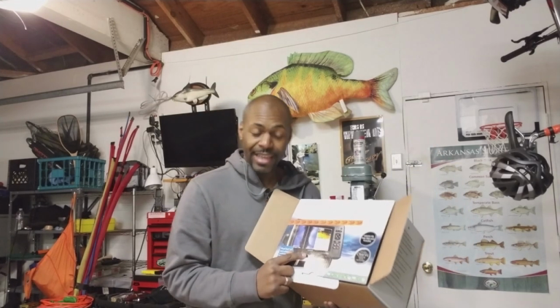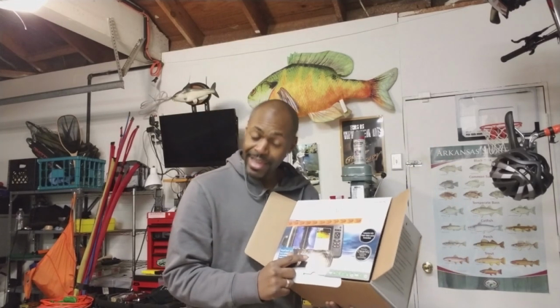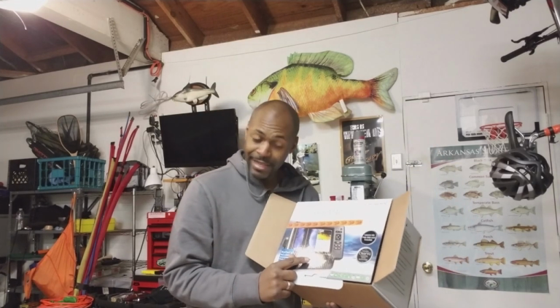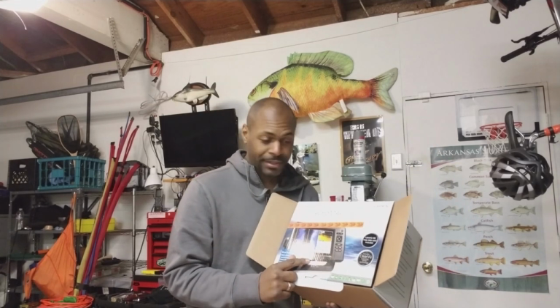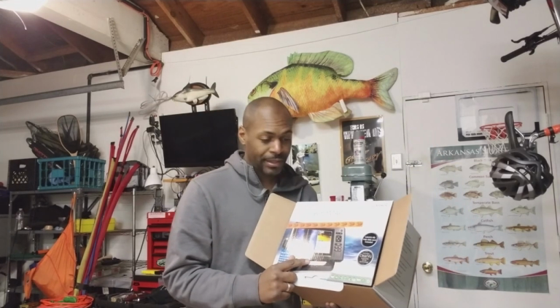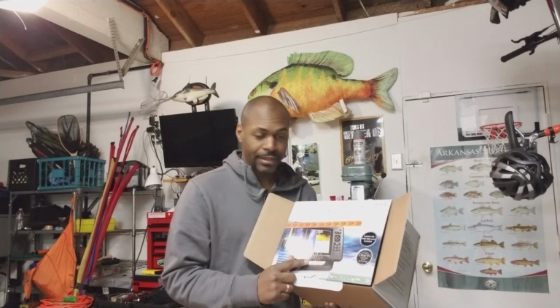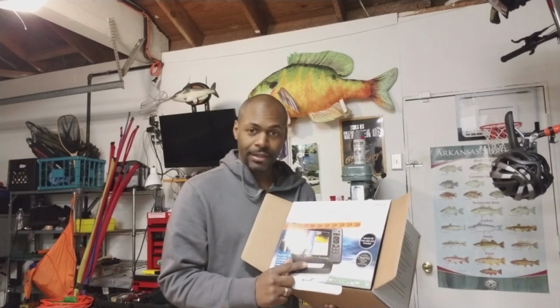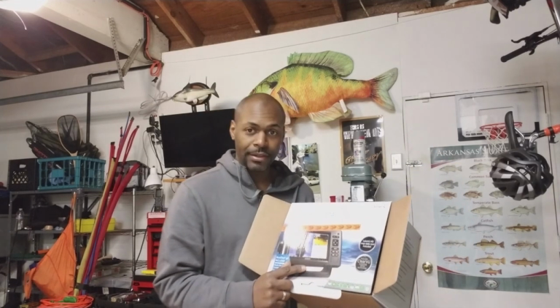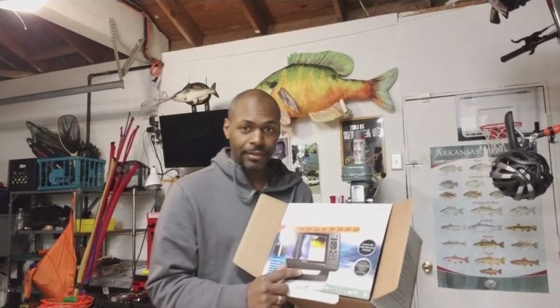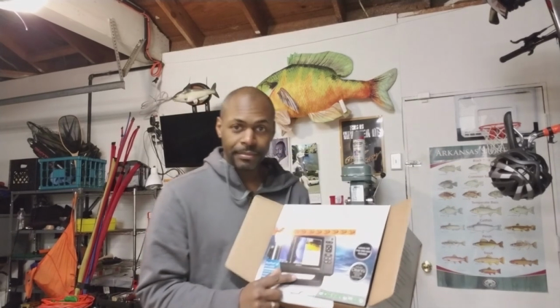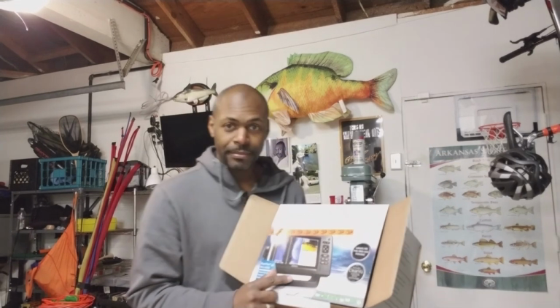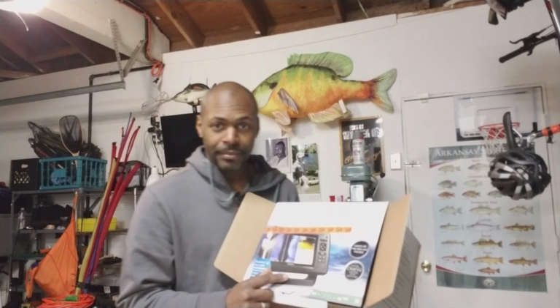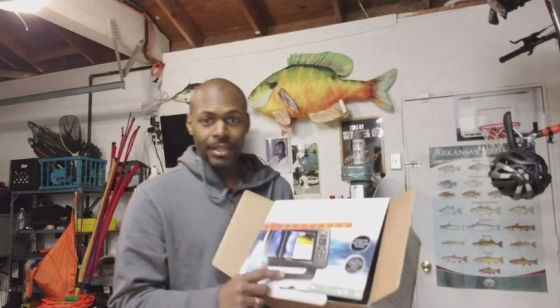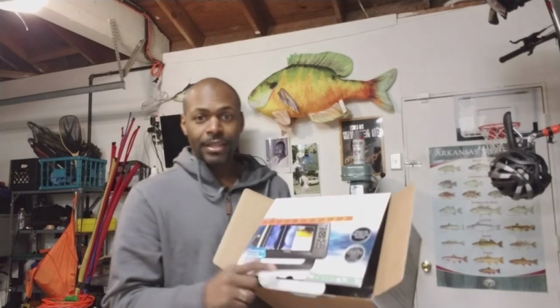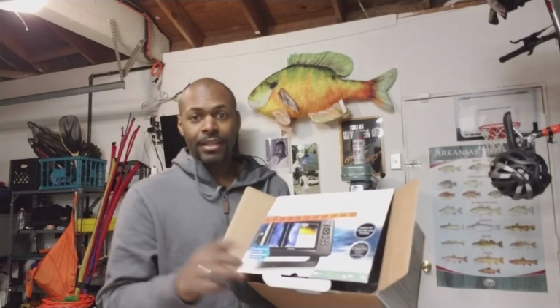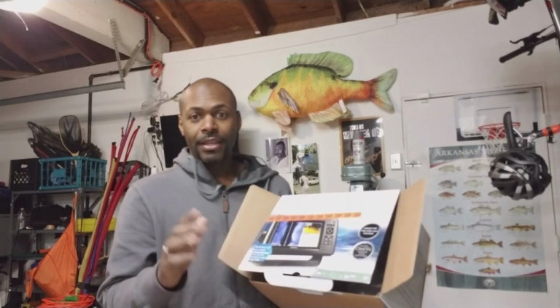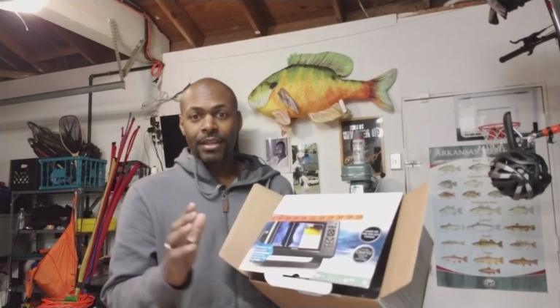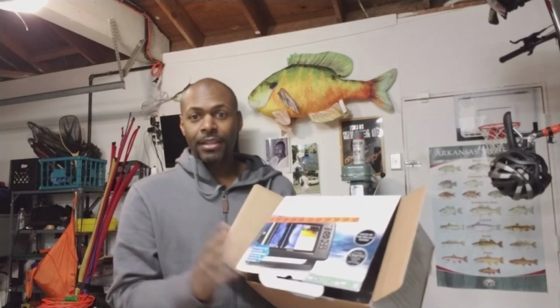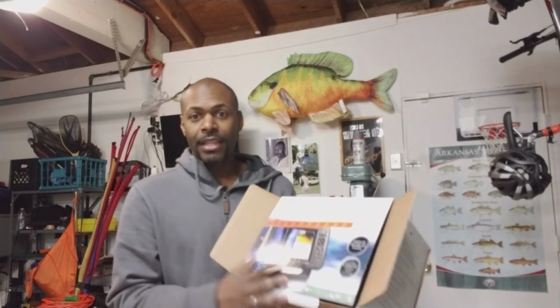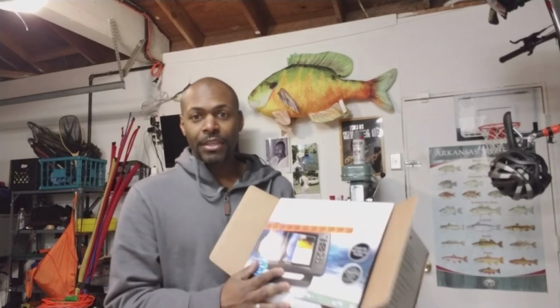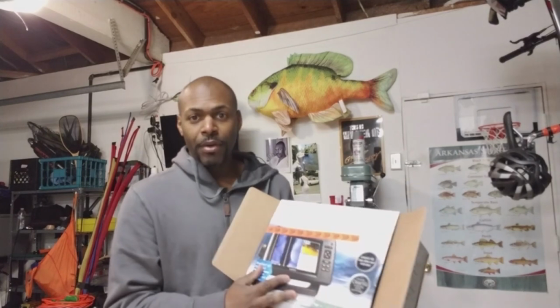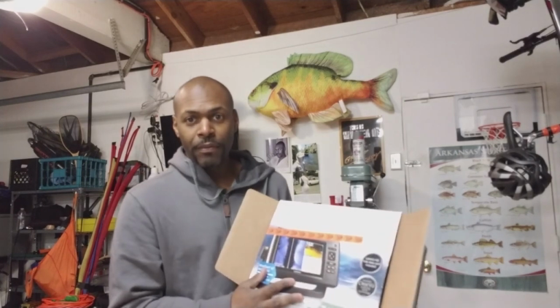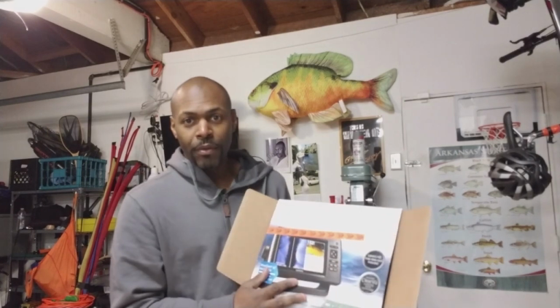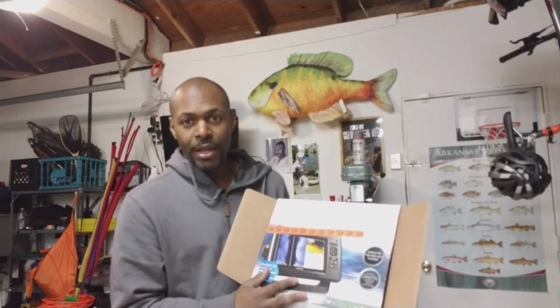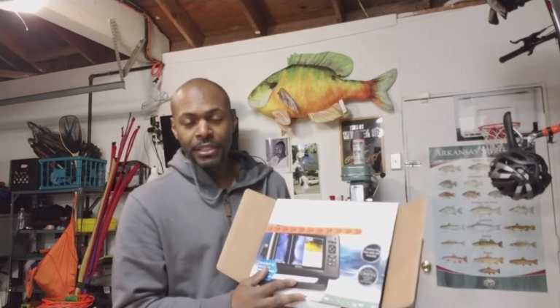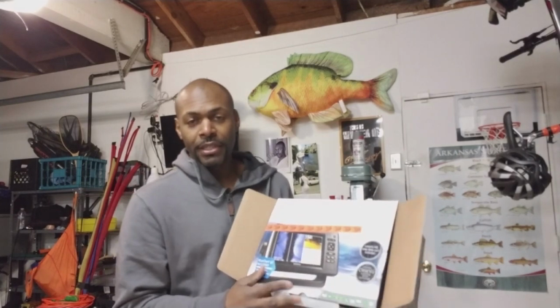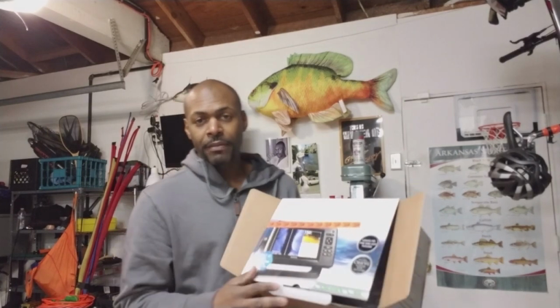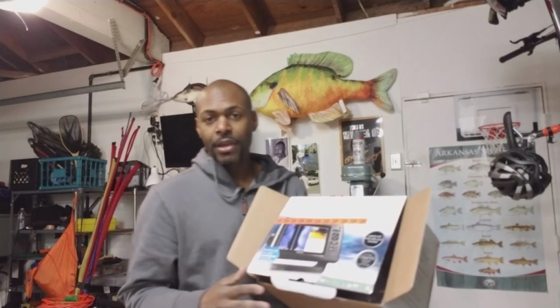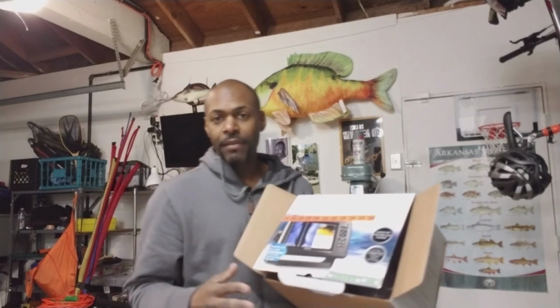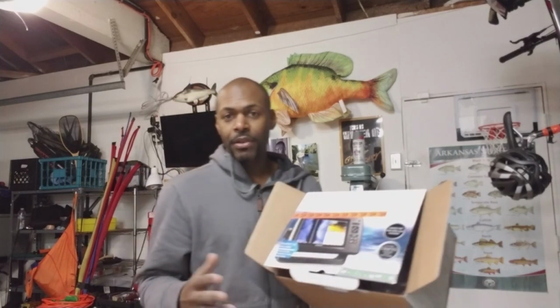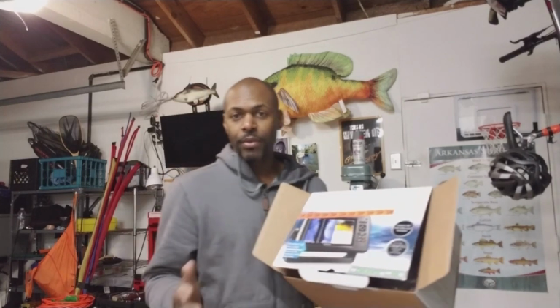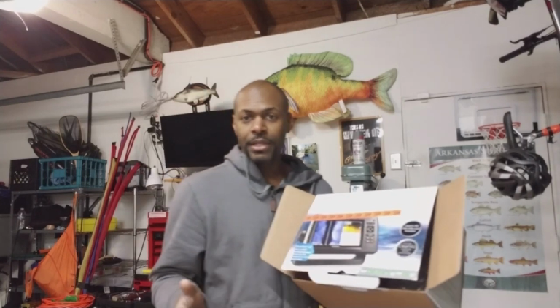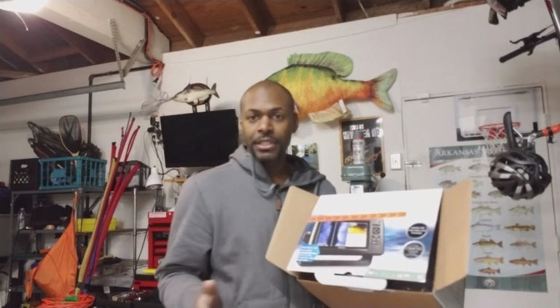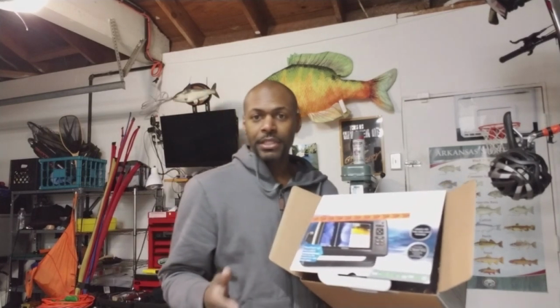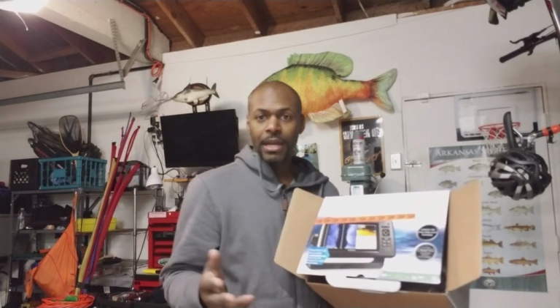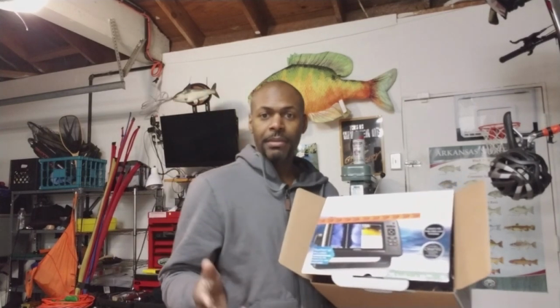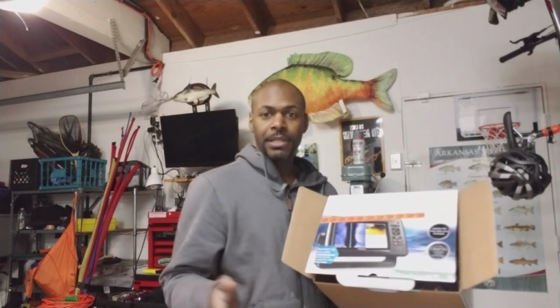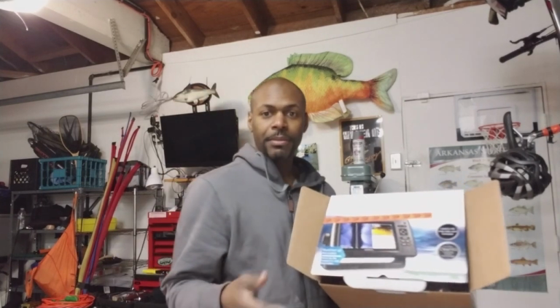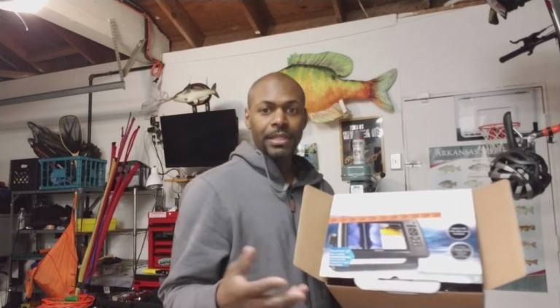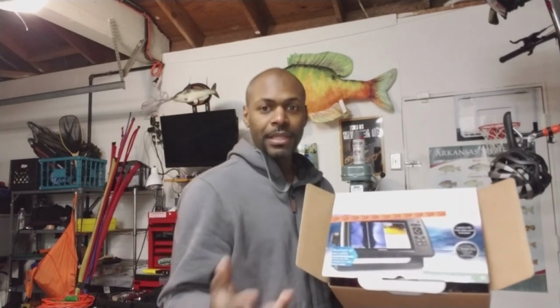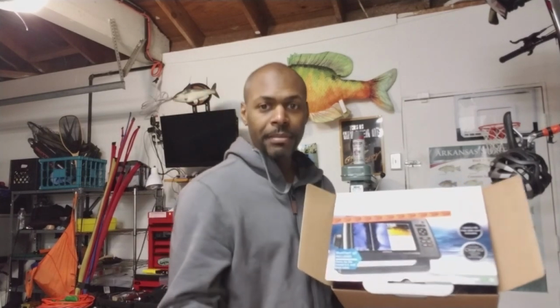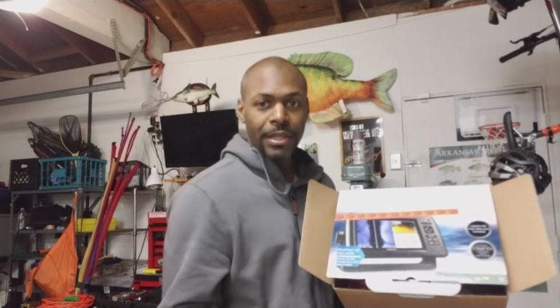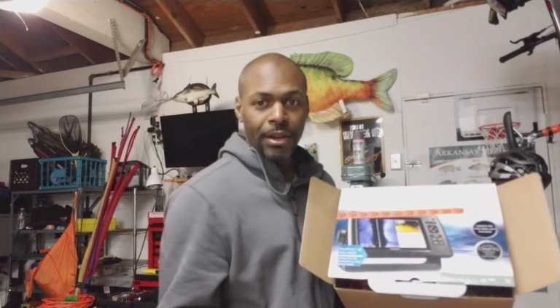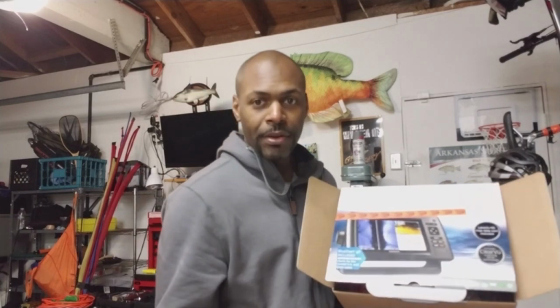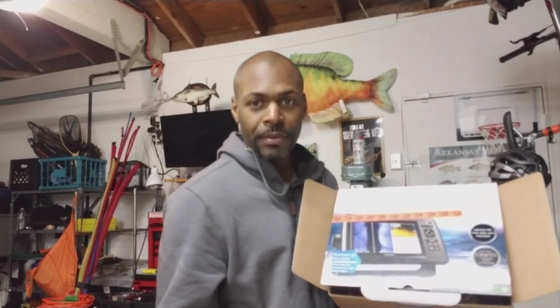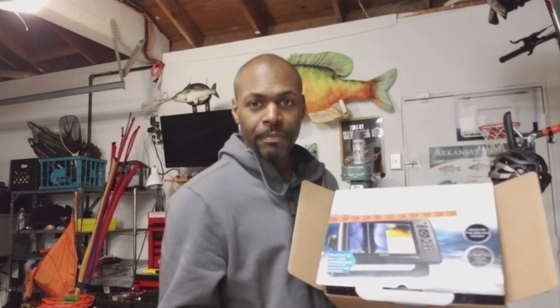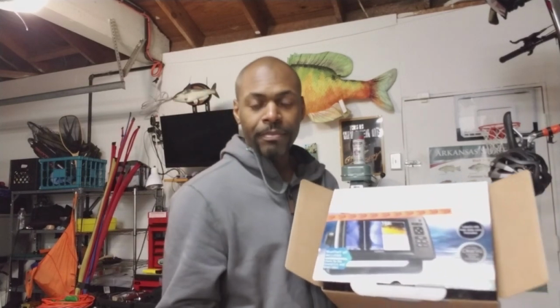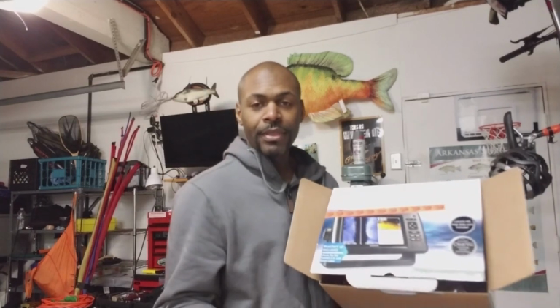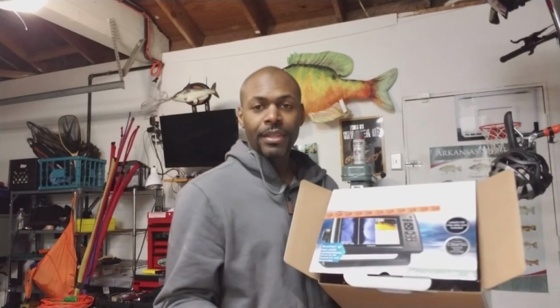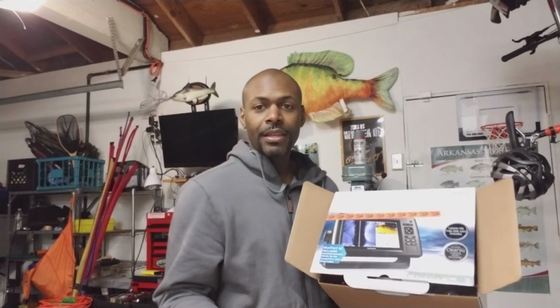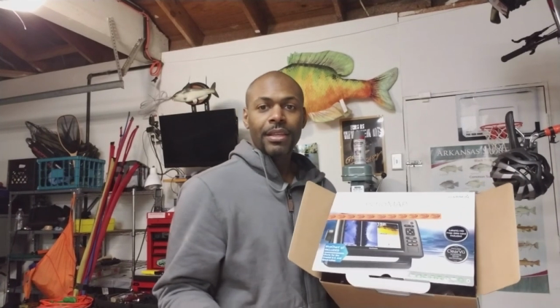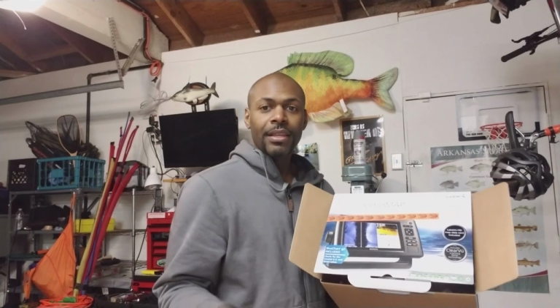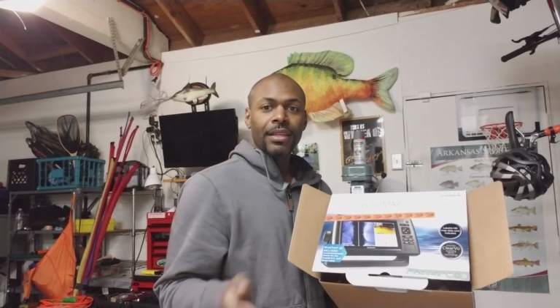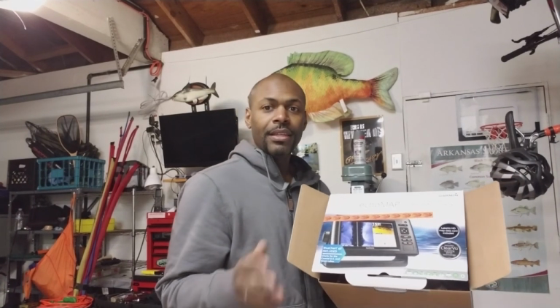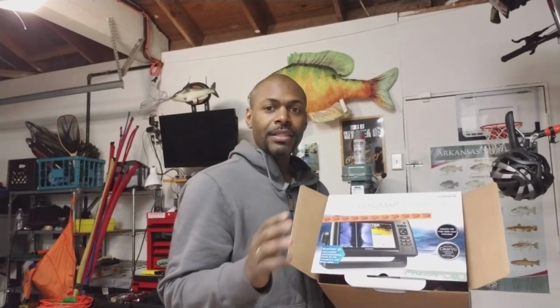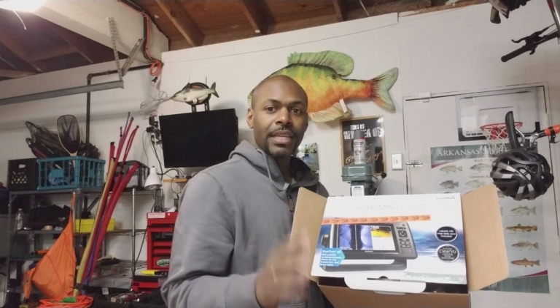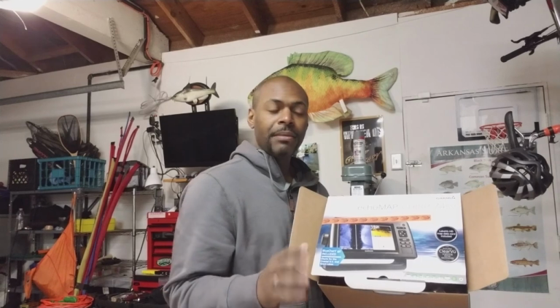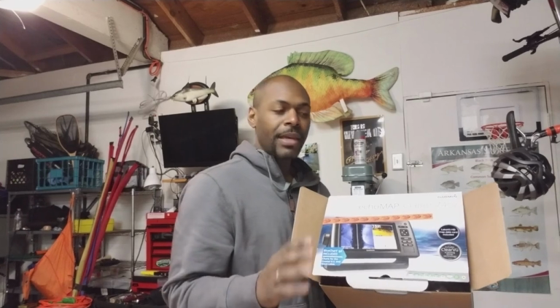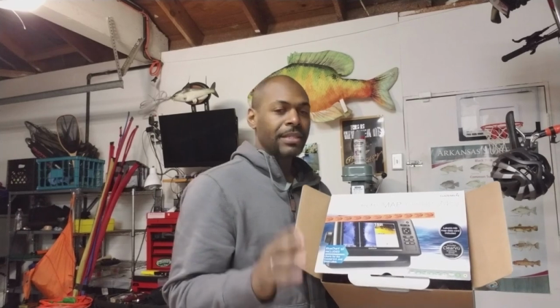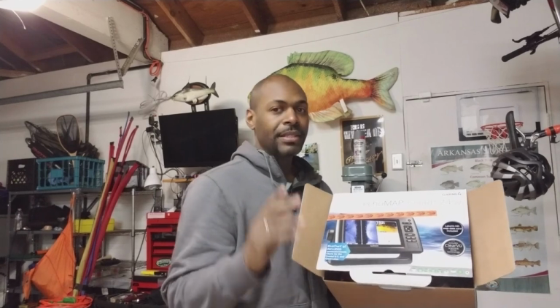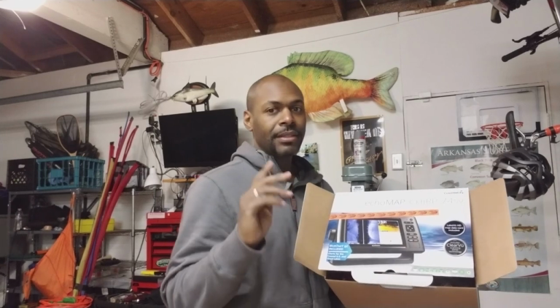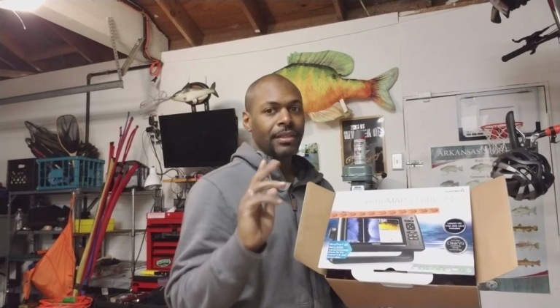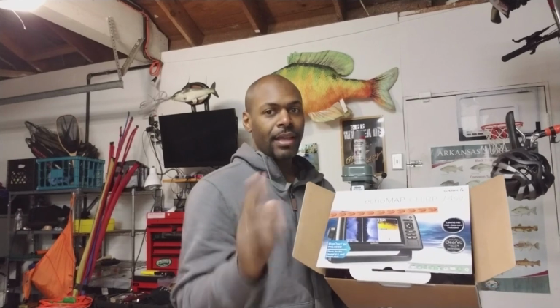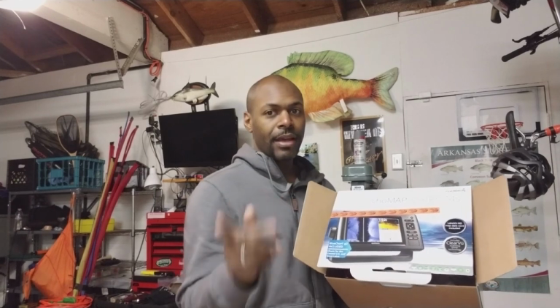This is an excellent deal. Thank you all for watching. If you have any questions or comments, please let me know. Jamie Astin, out.